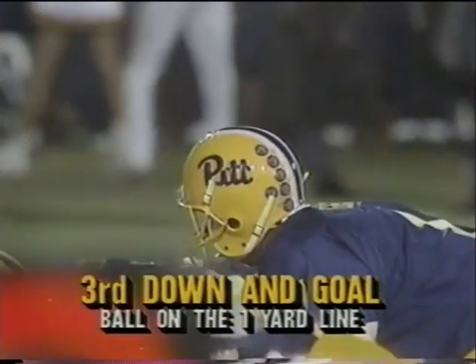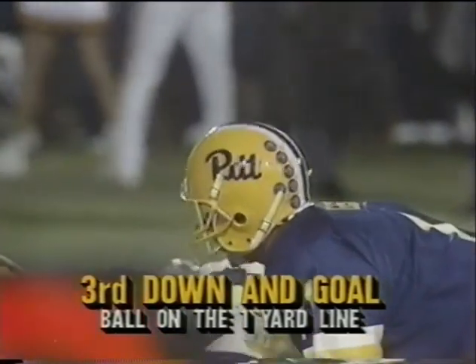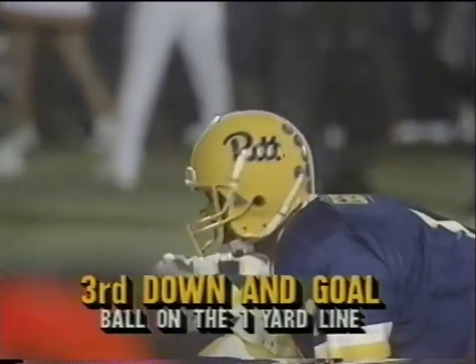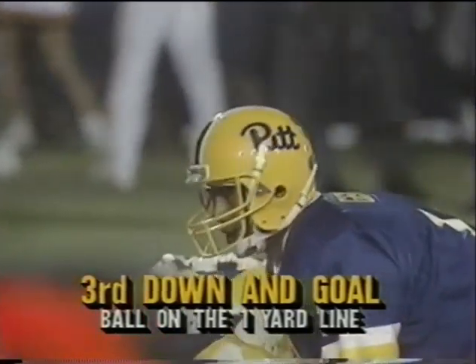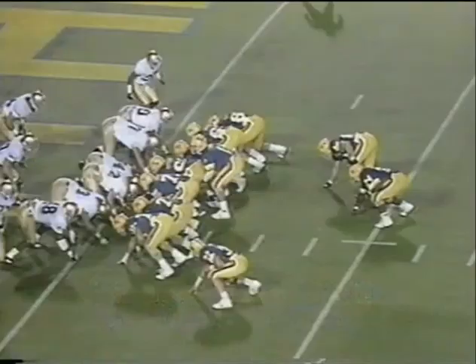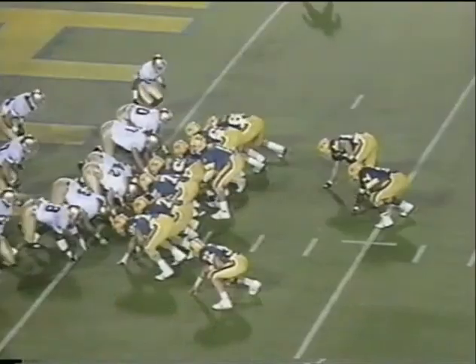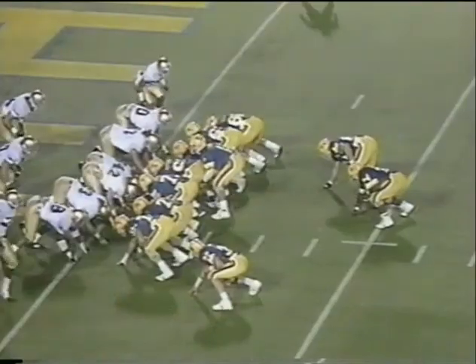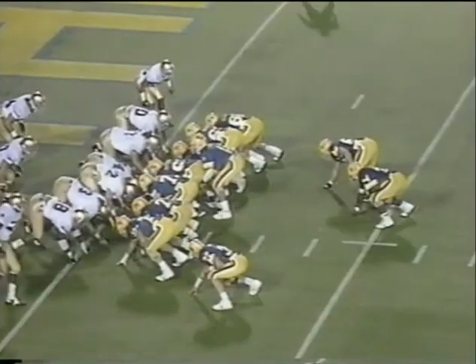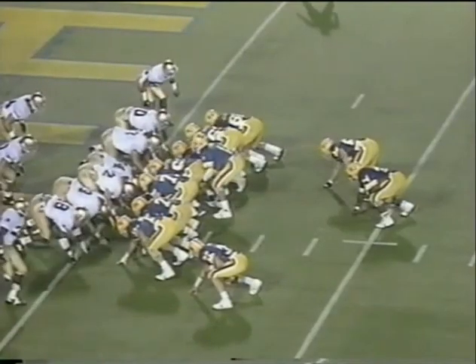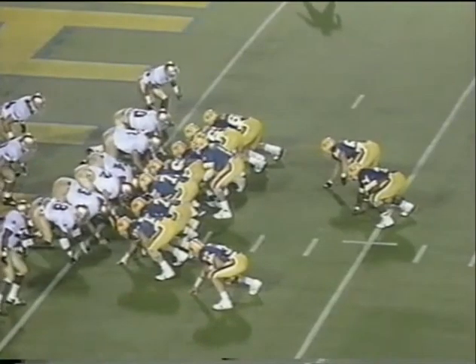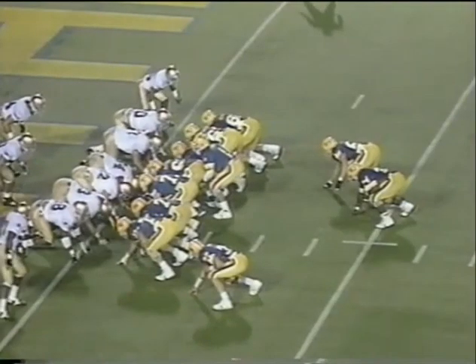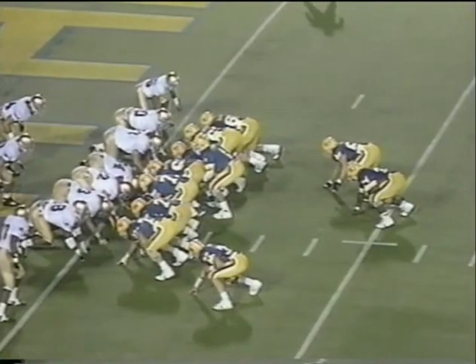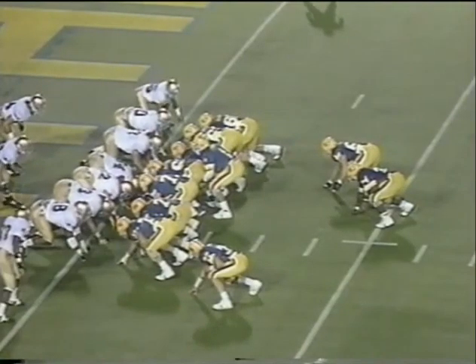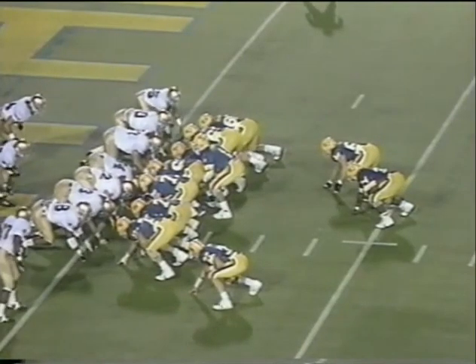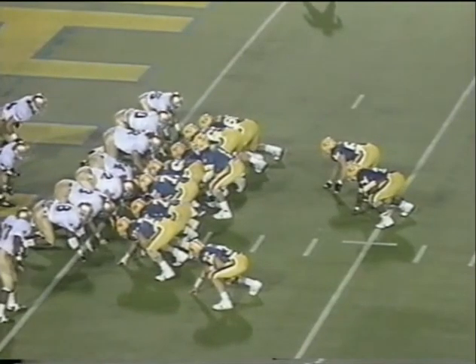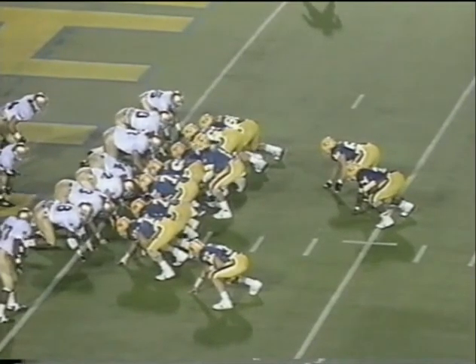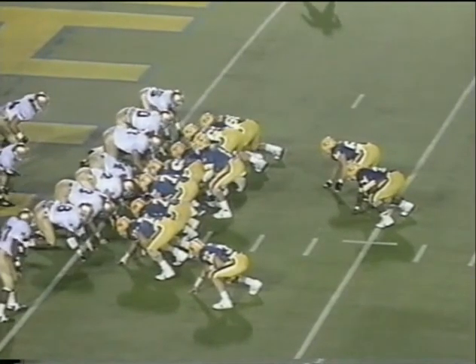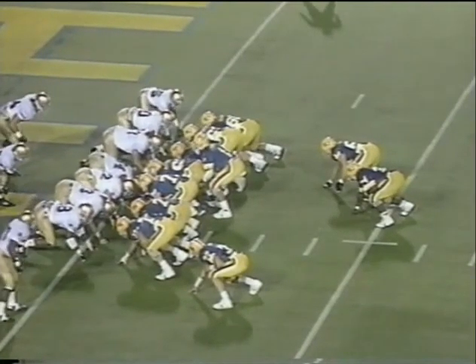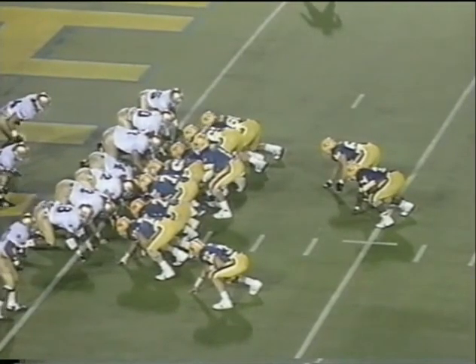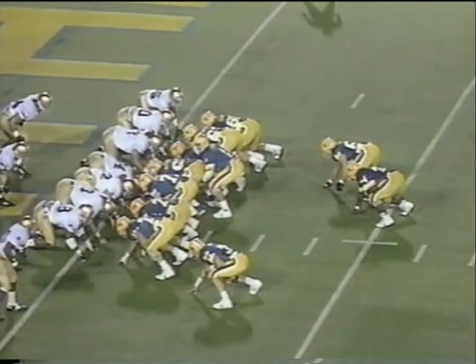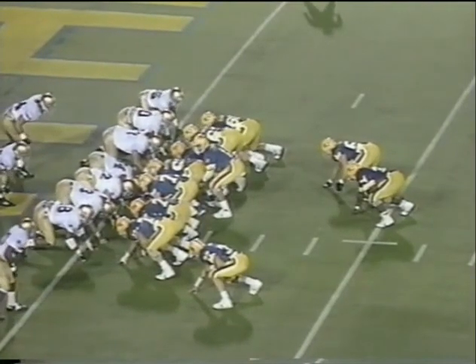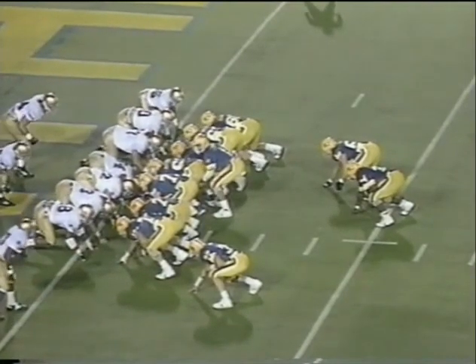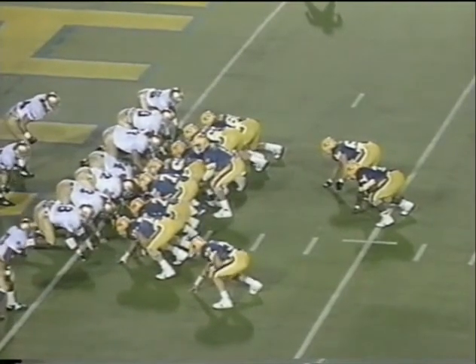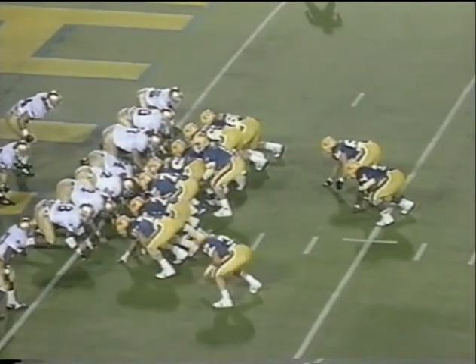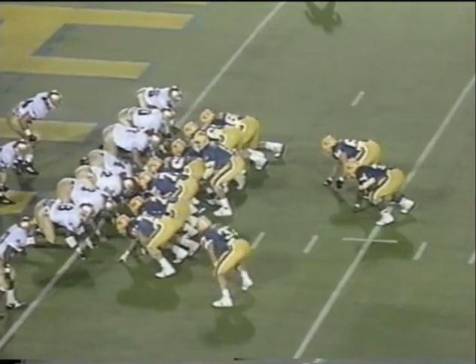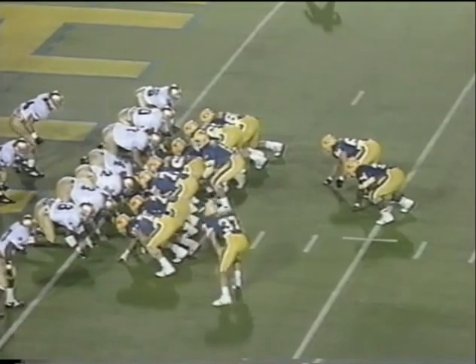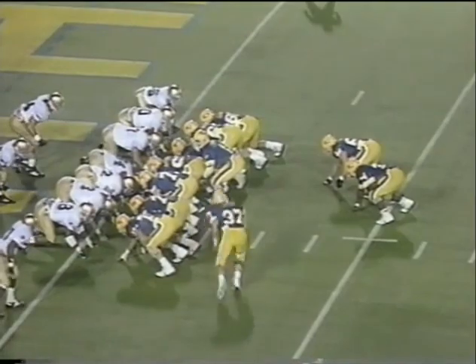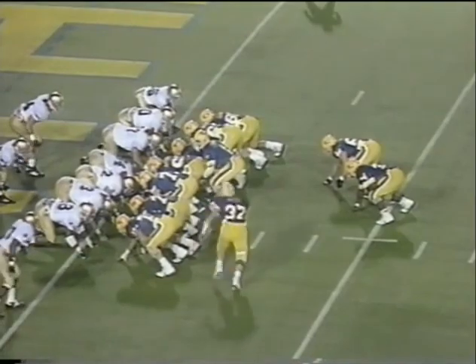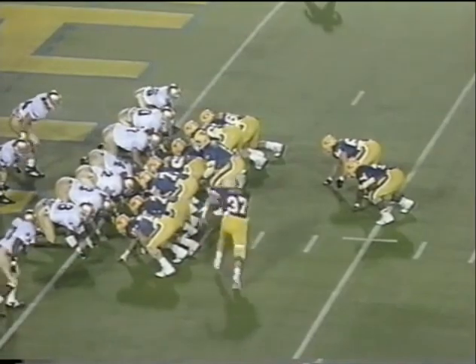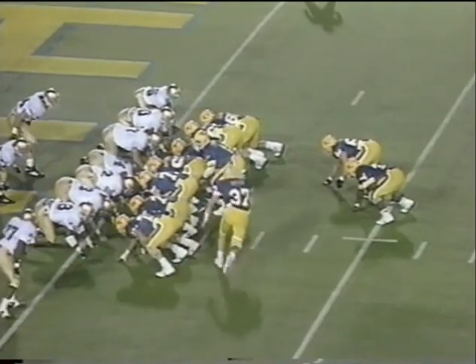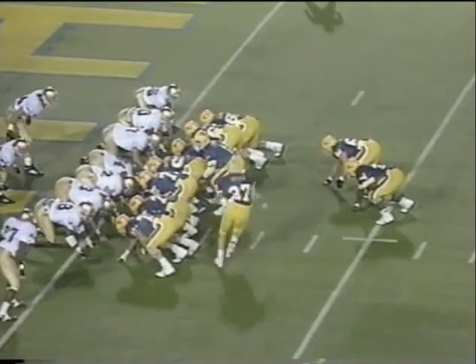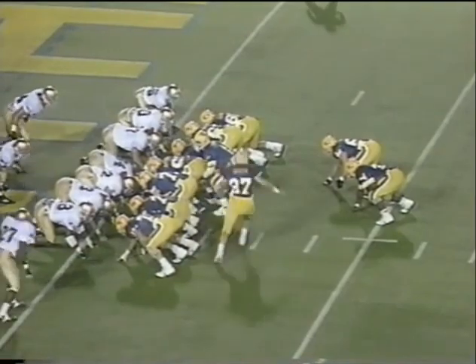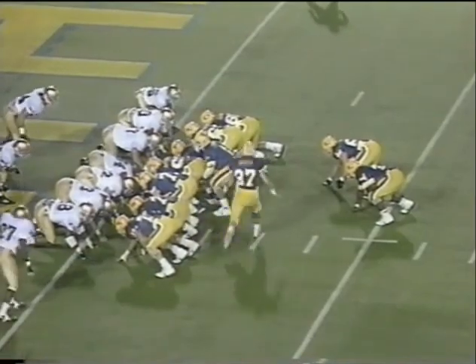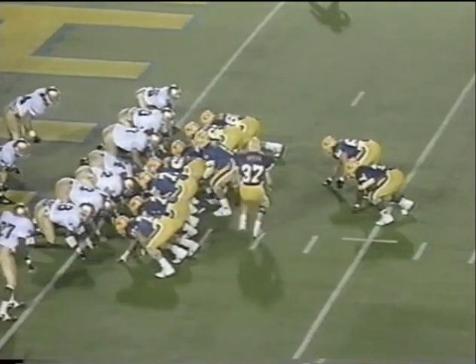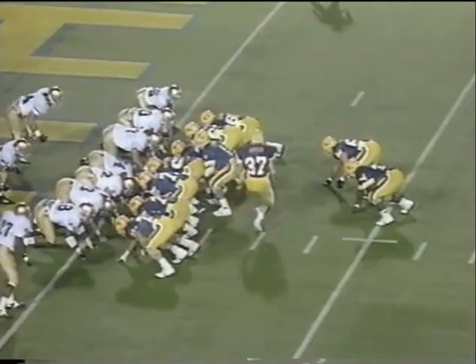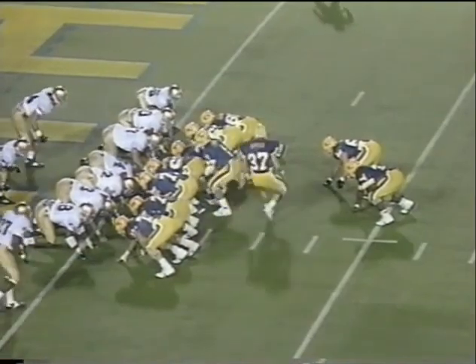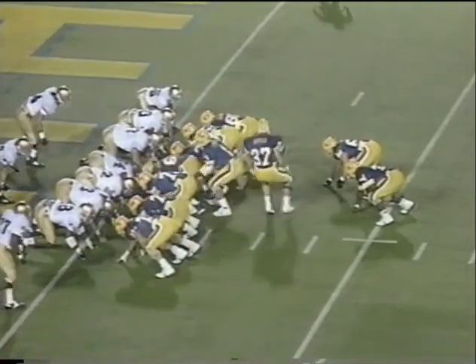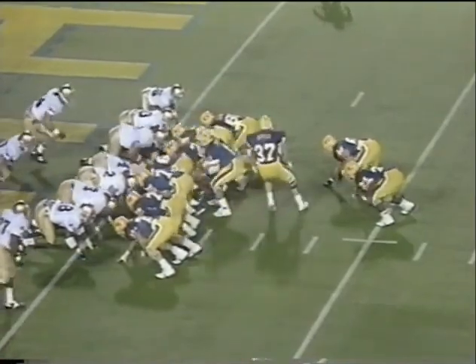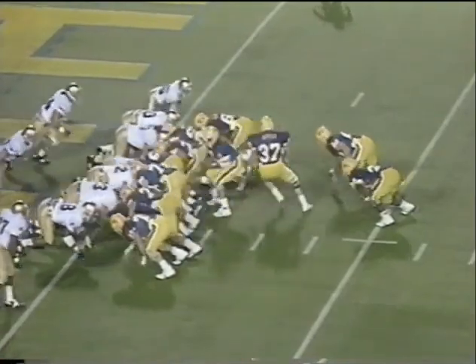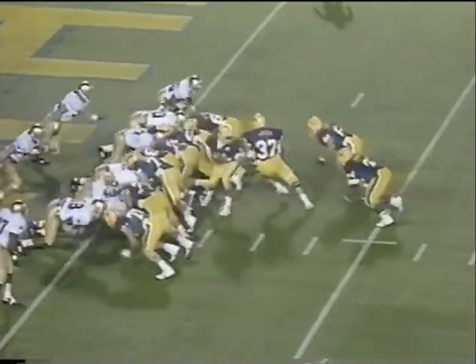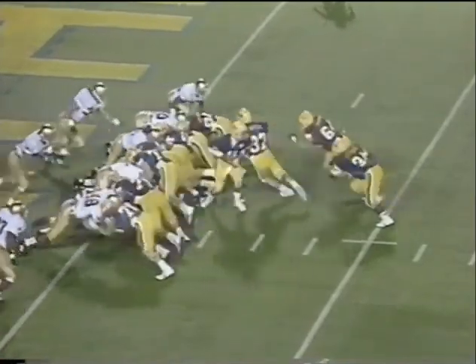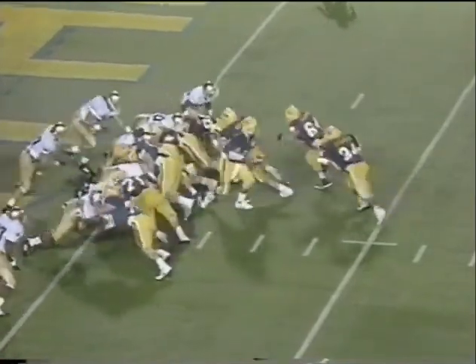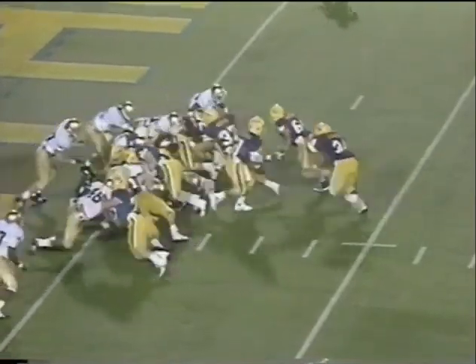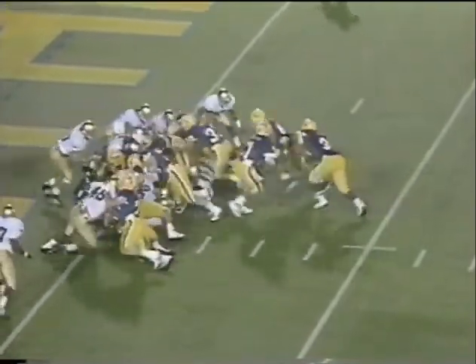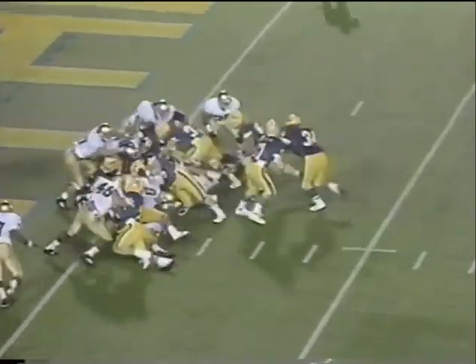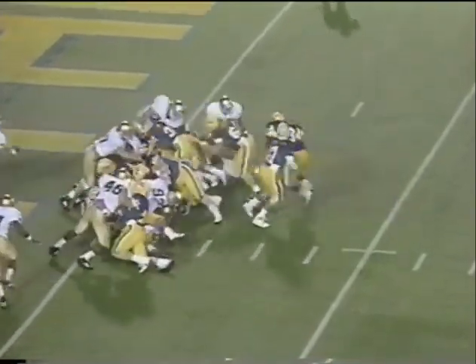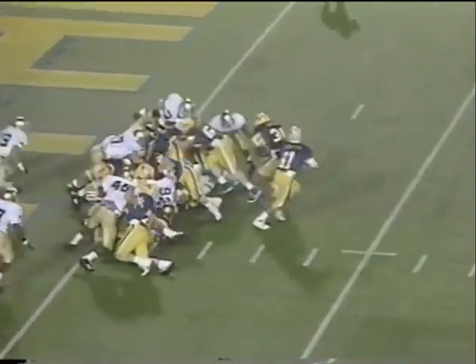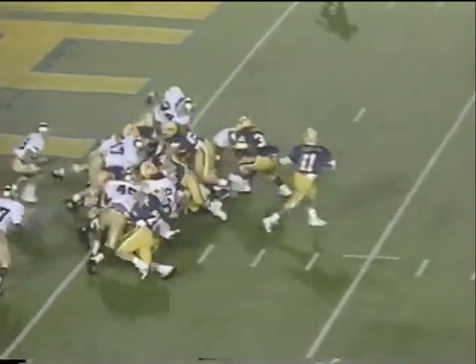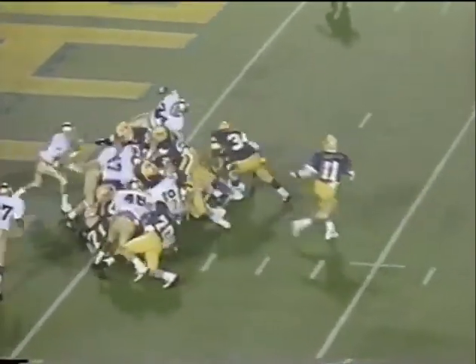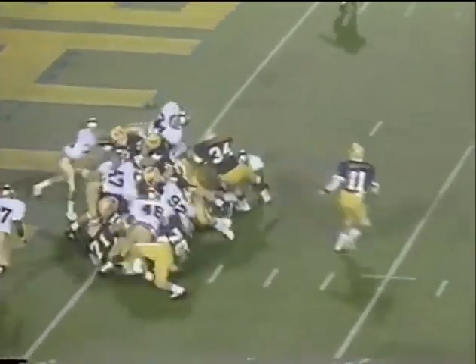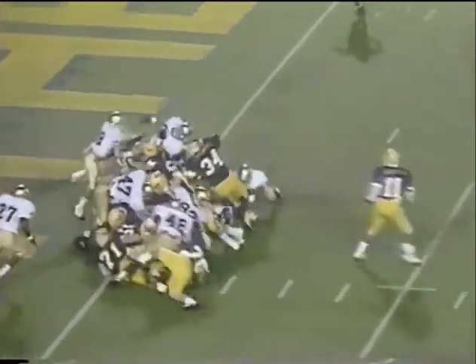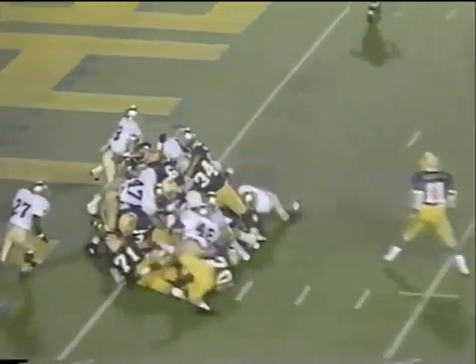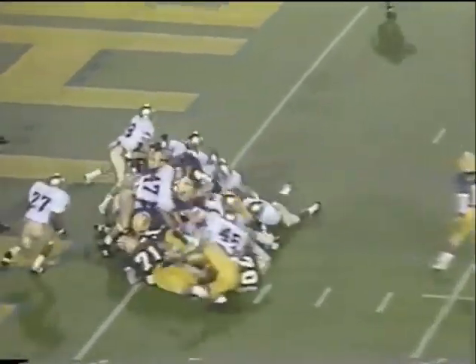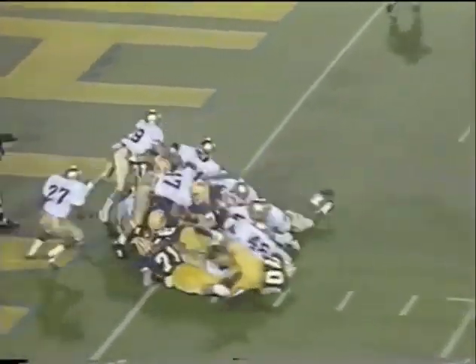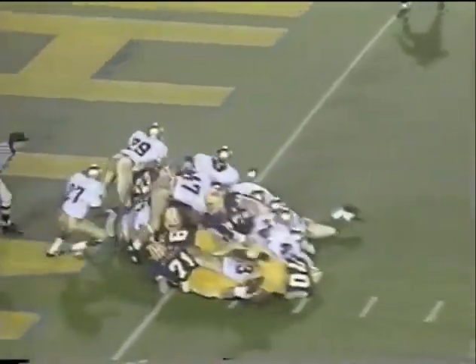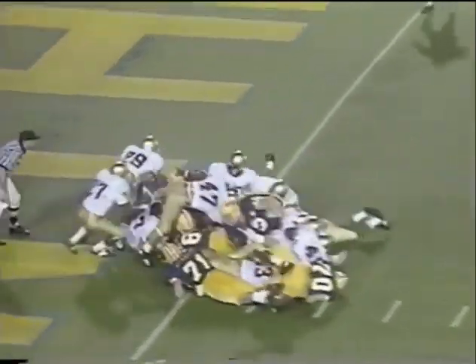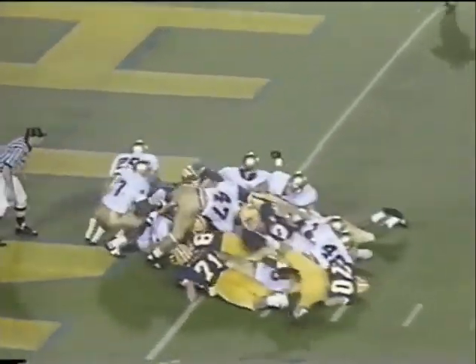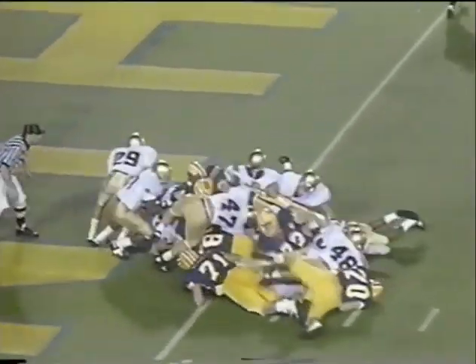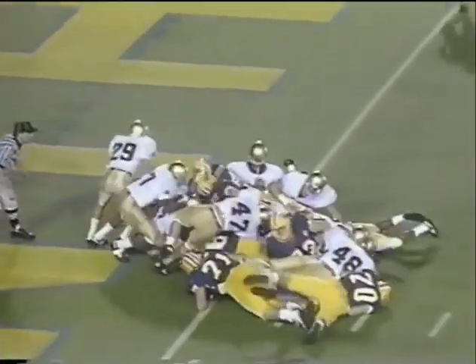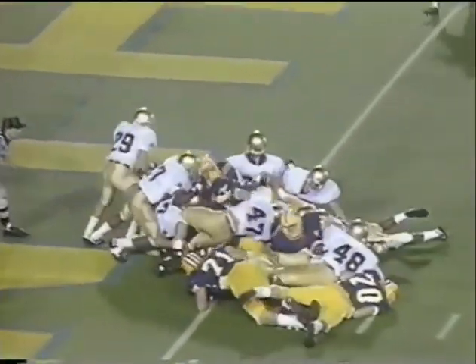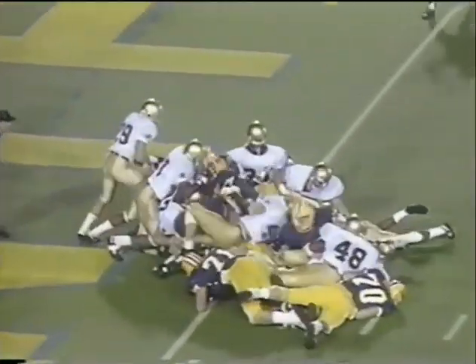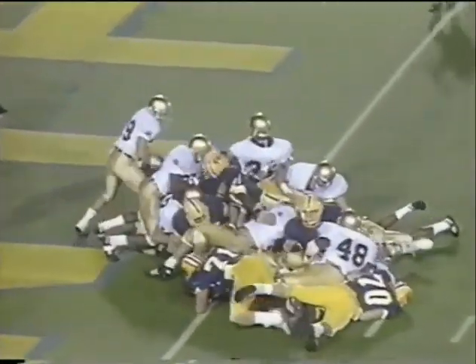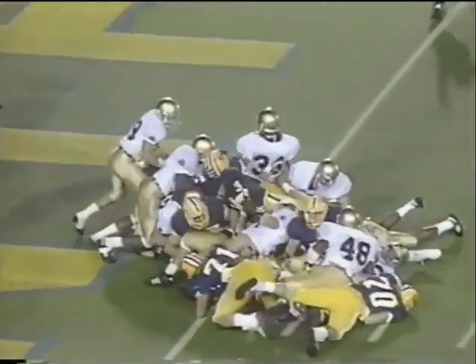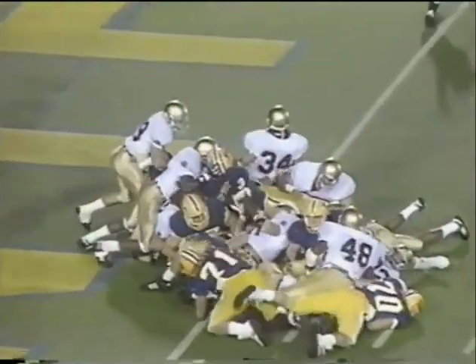Caliguire now, number 64, a guard is in the backfield. Blocking for Hayward, who scored.